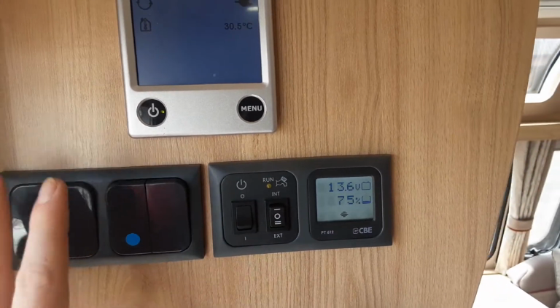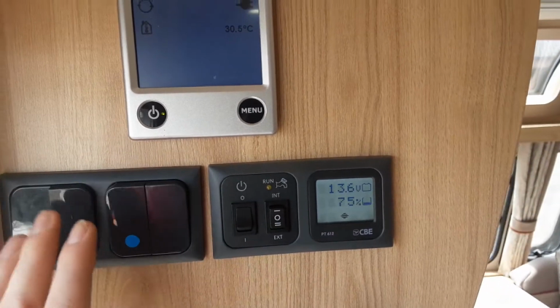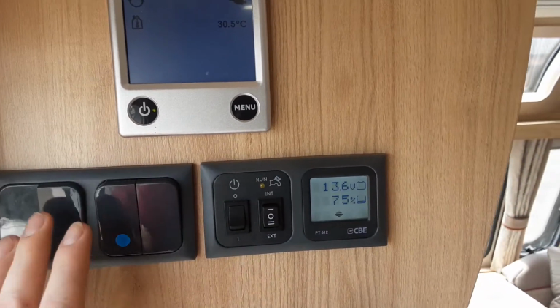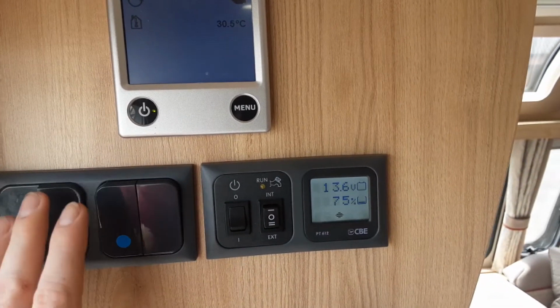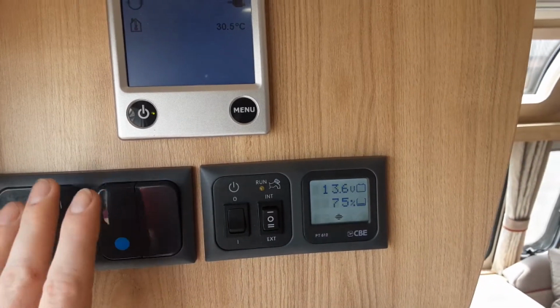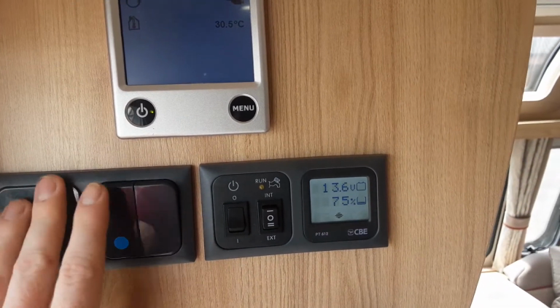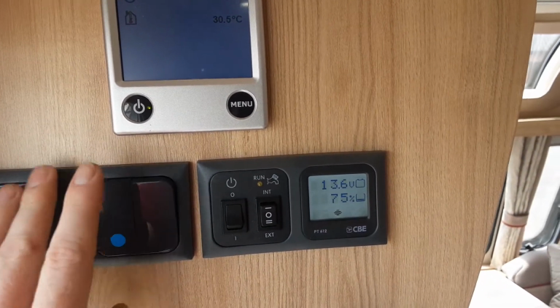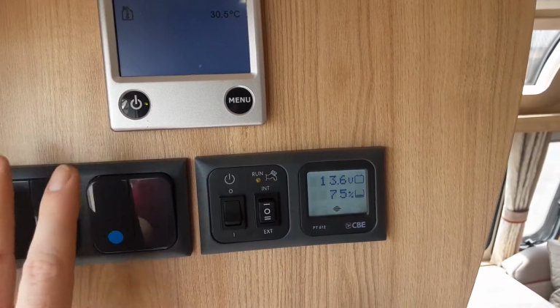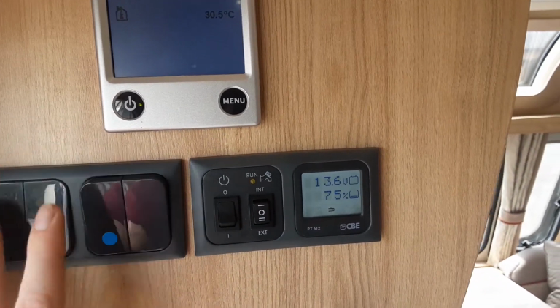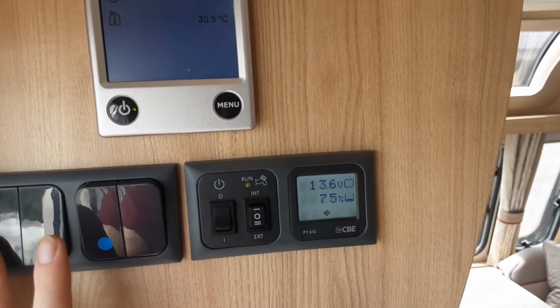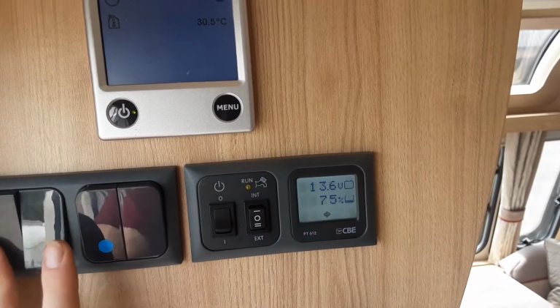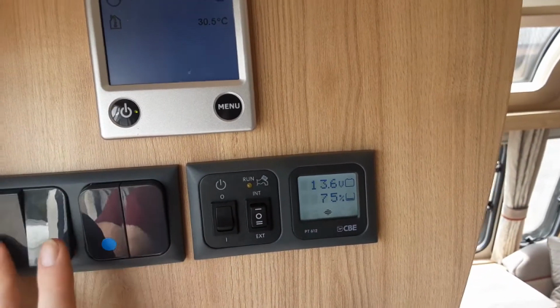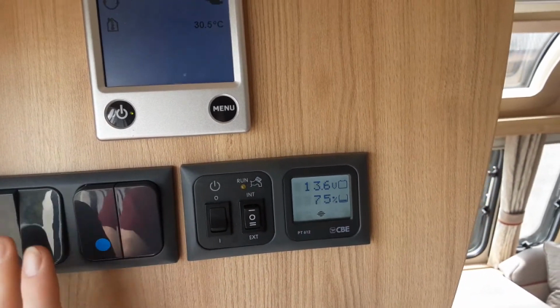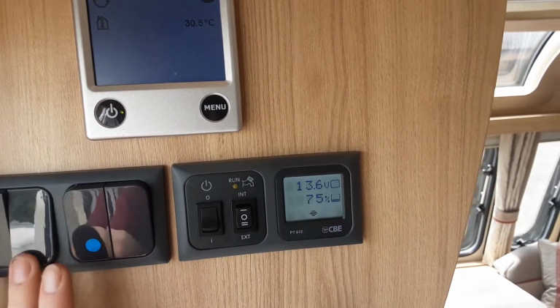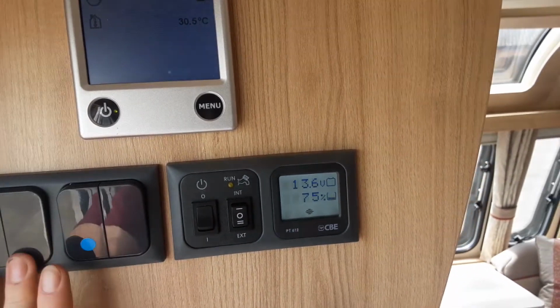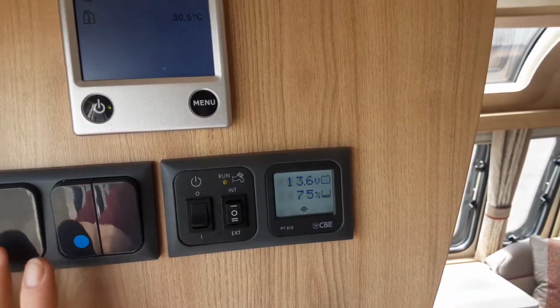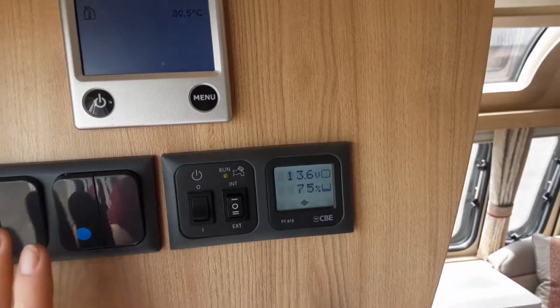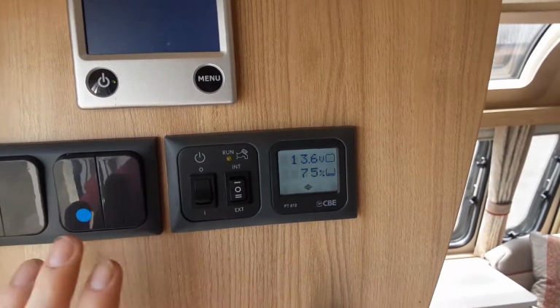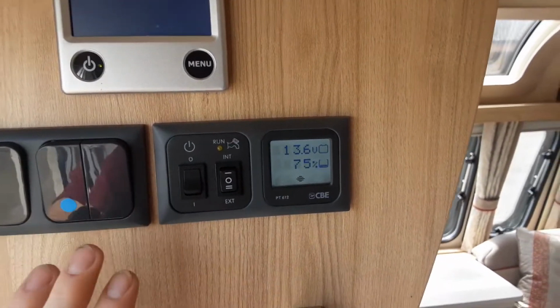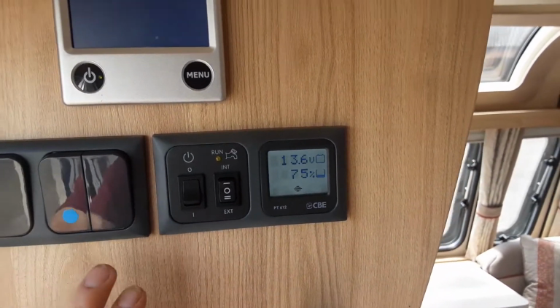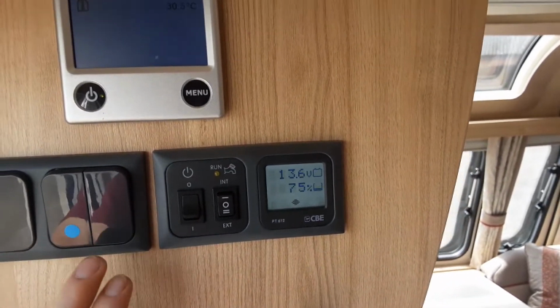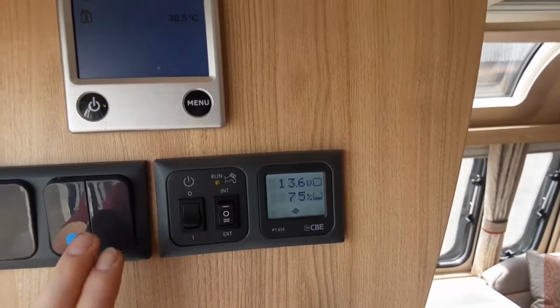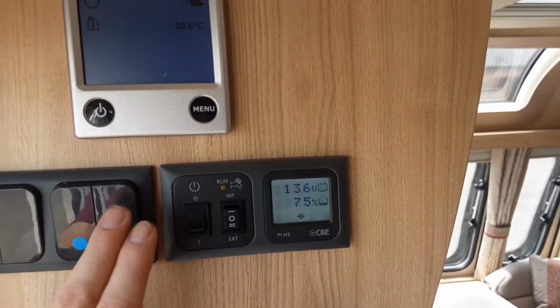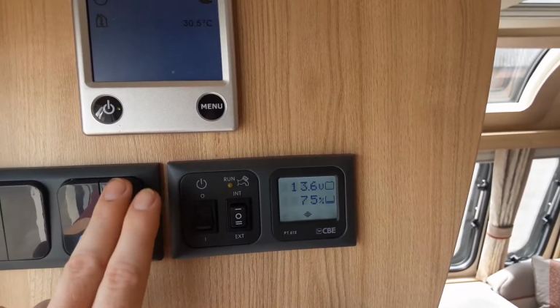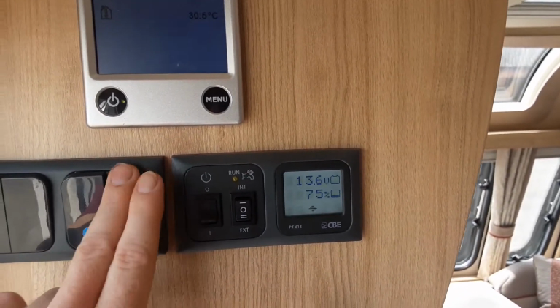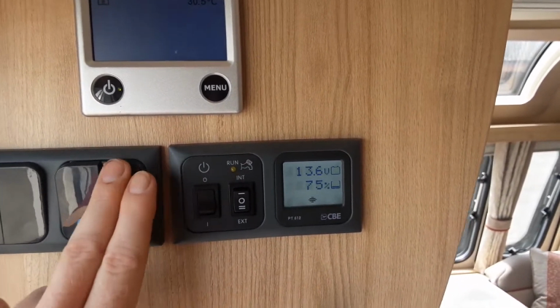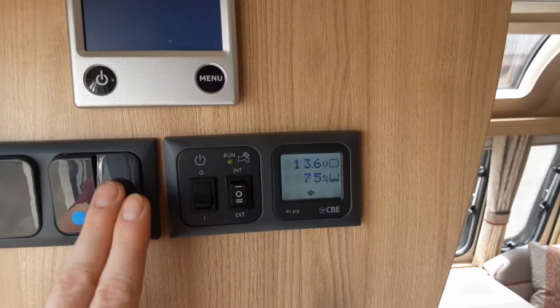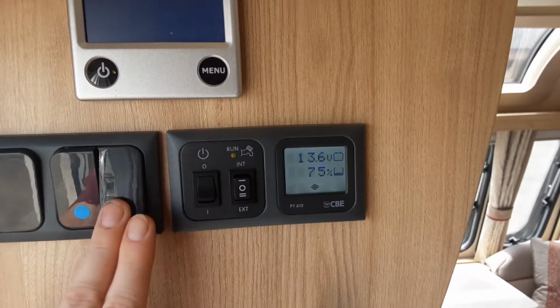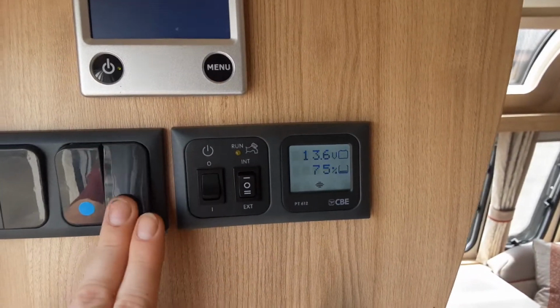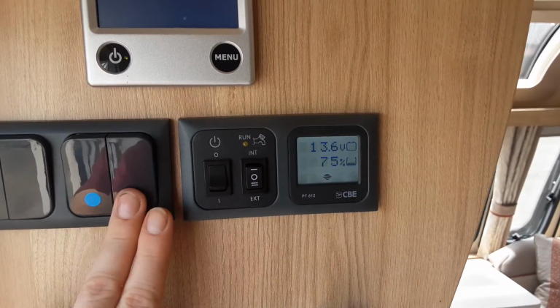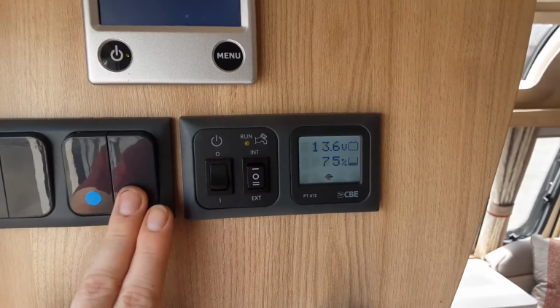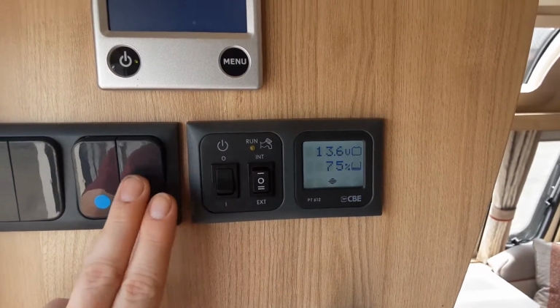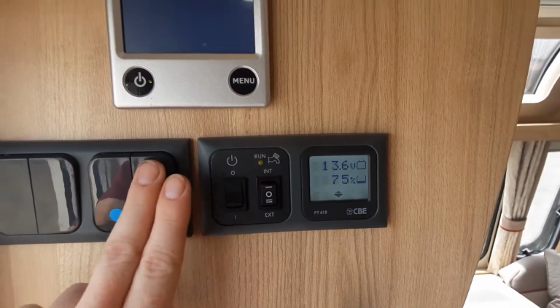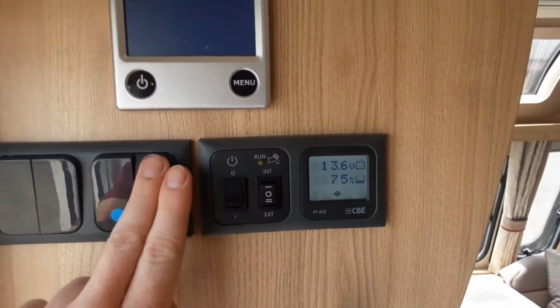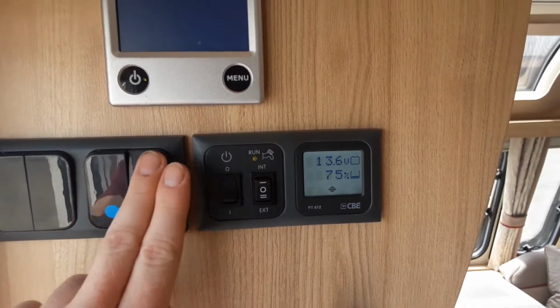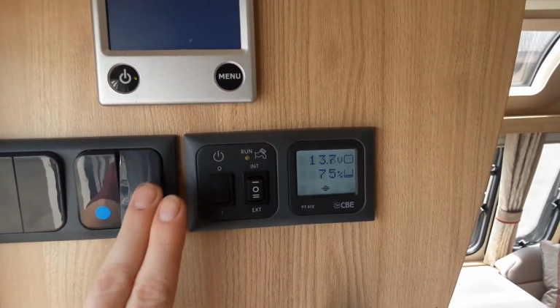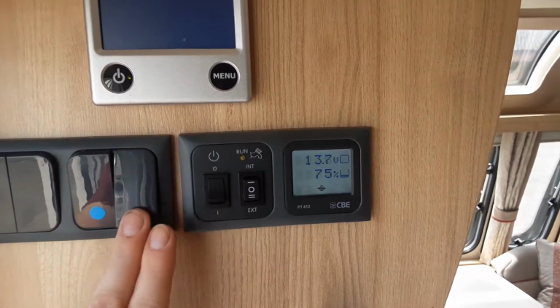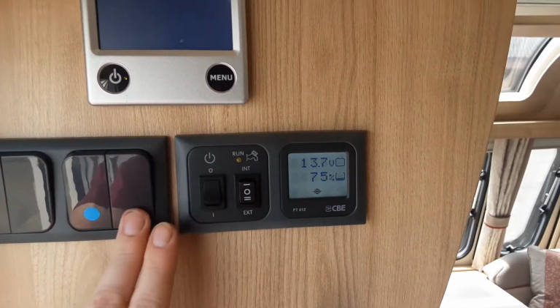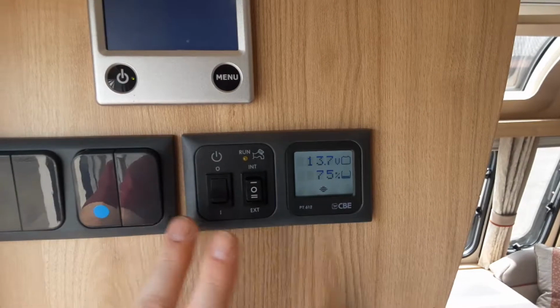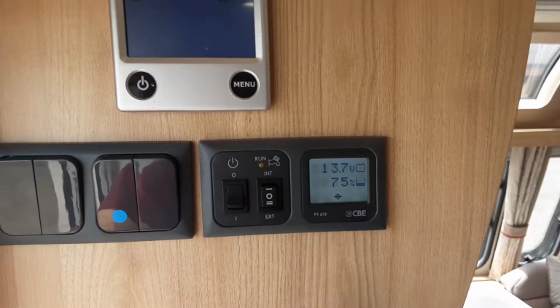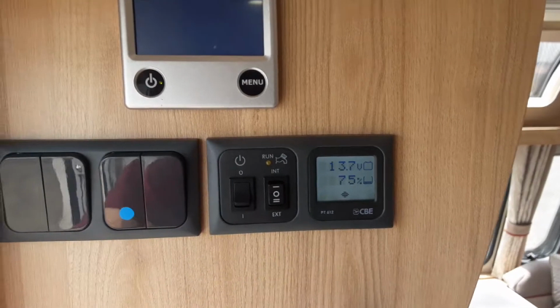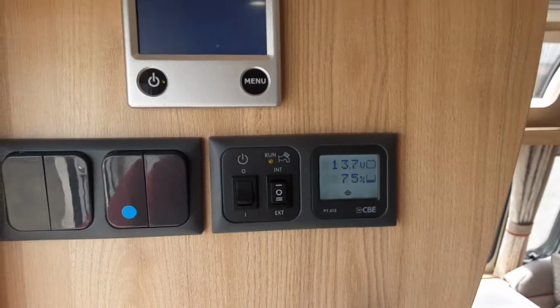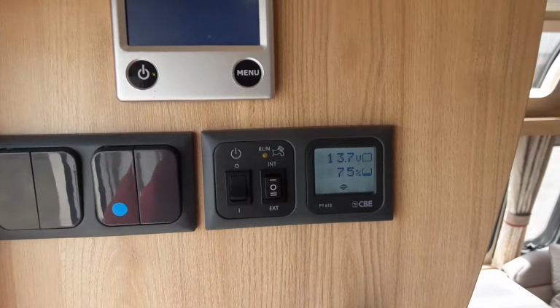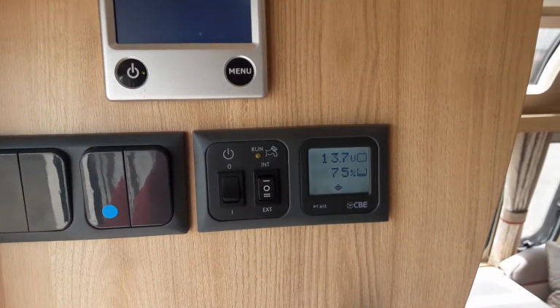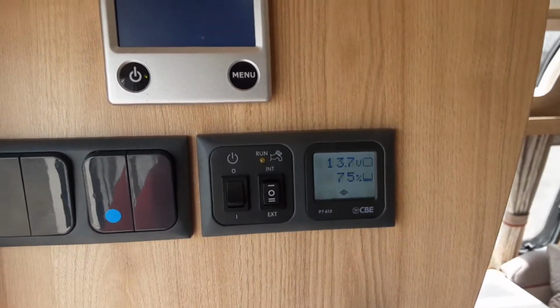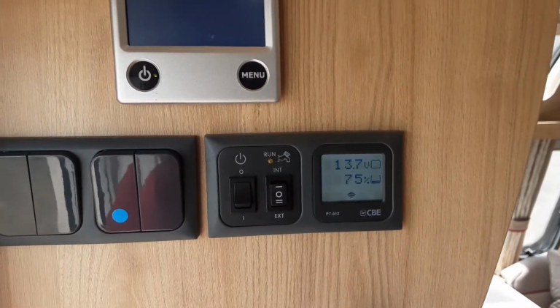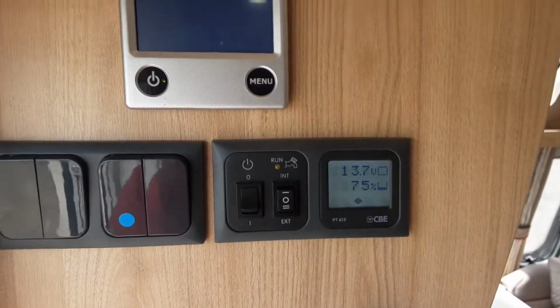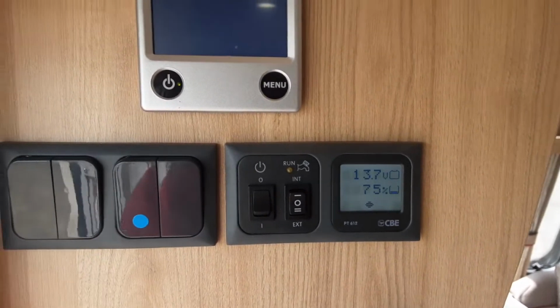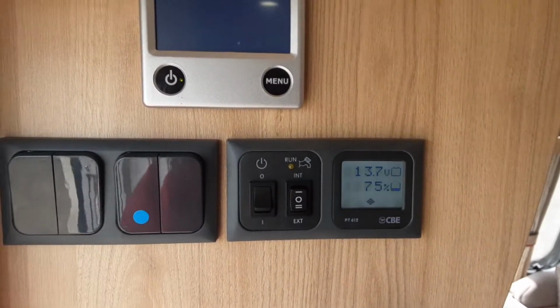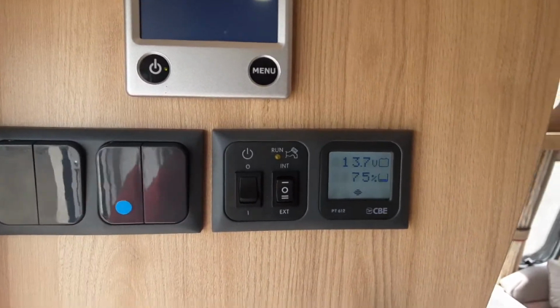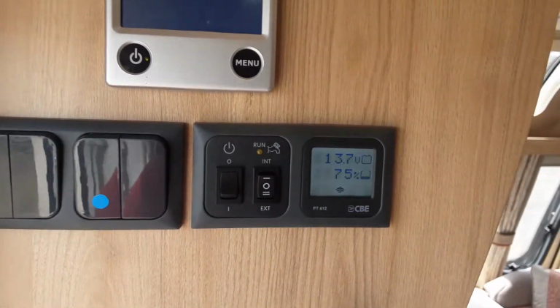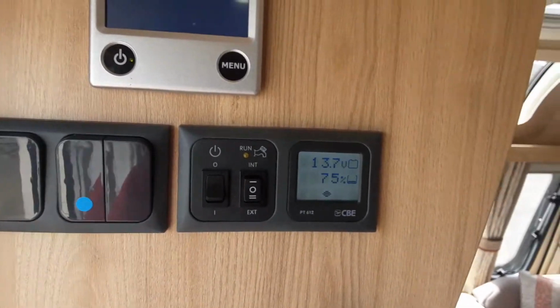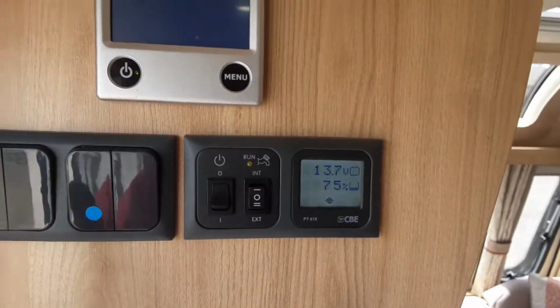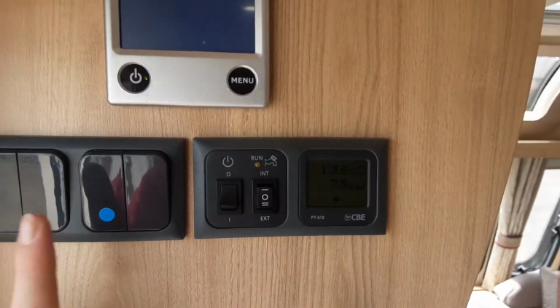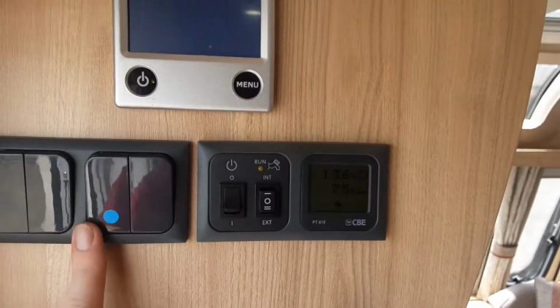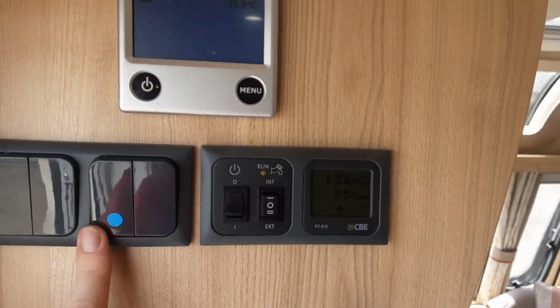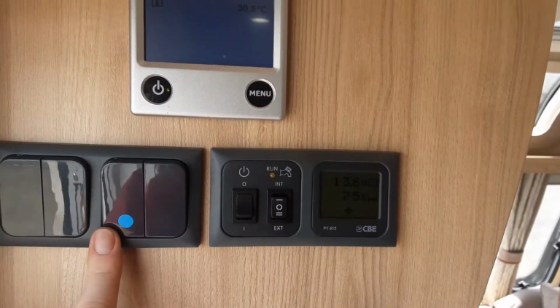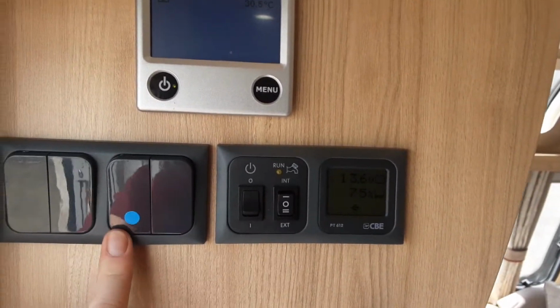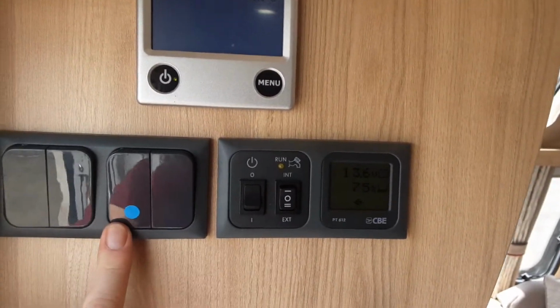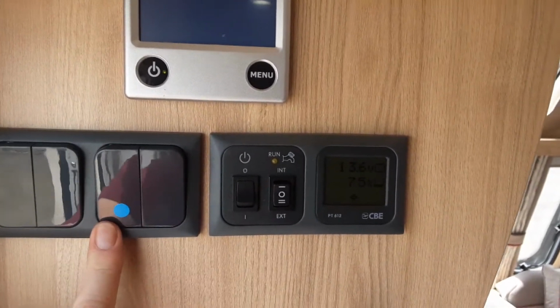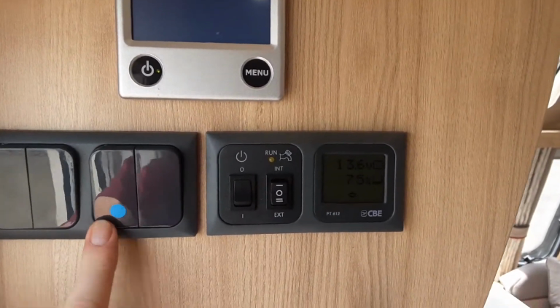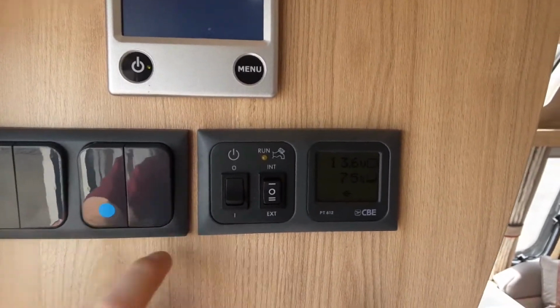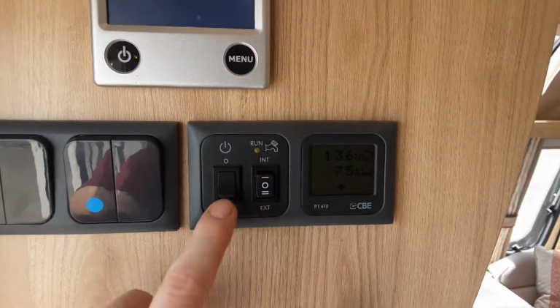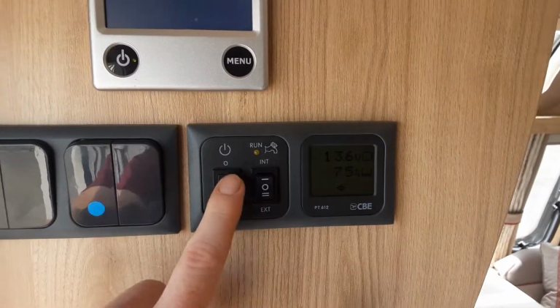Exterior lights are on the left hand side, and internal lights for the roof are on the next switch — obviously that's your main power switch next to it.